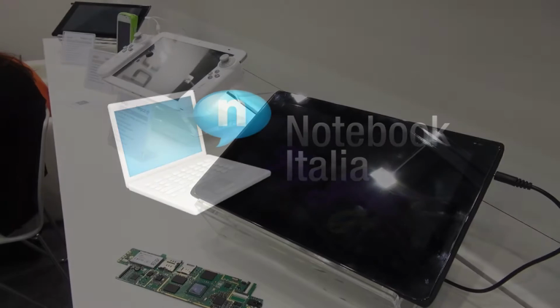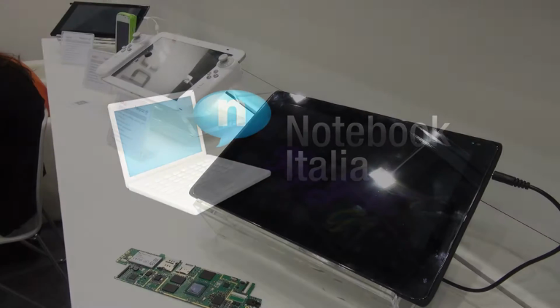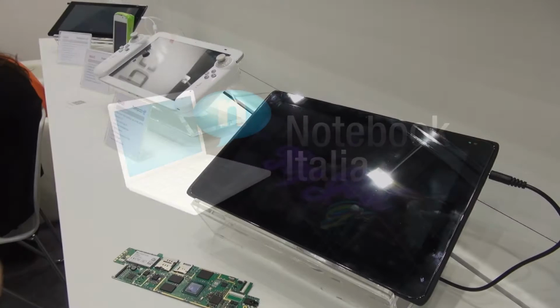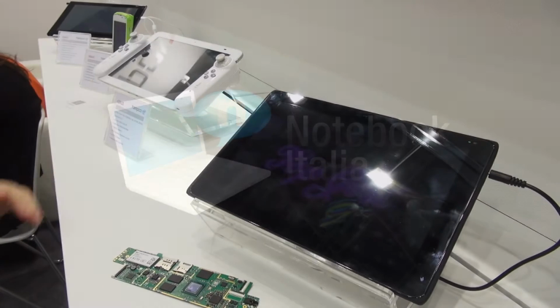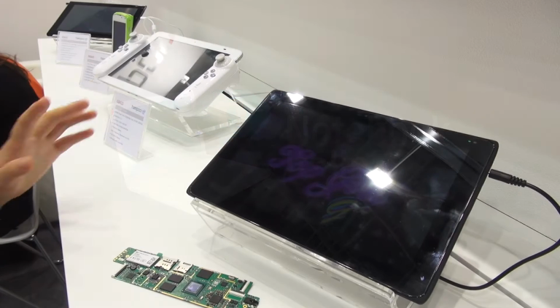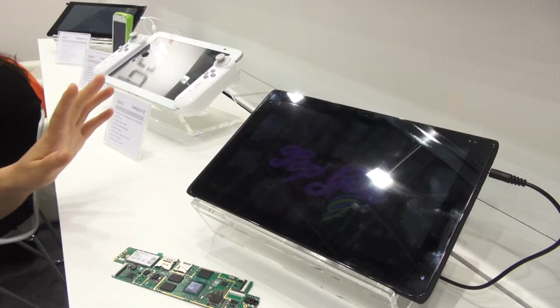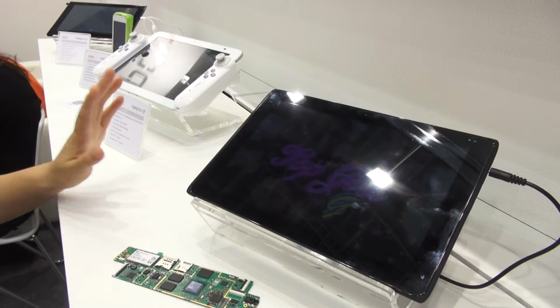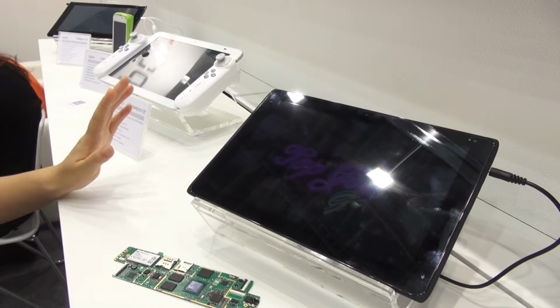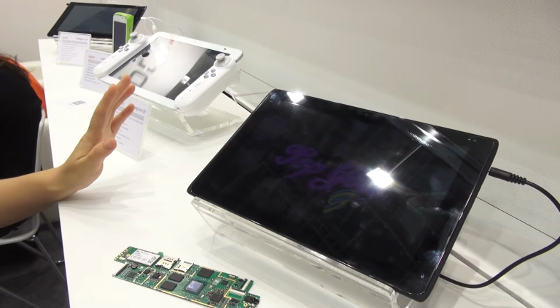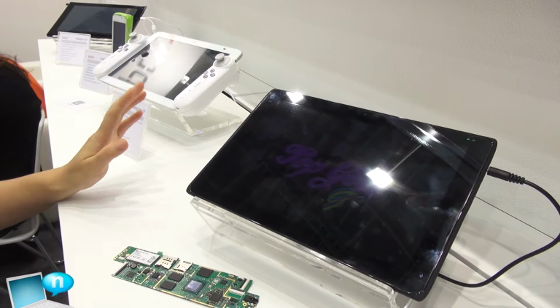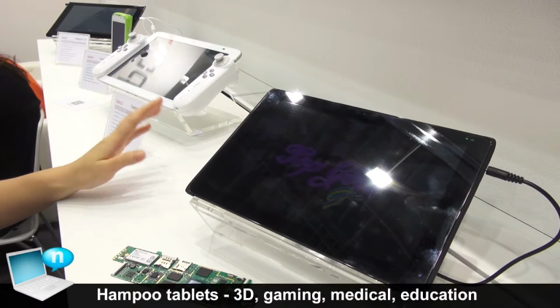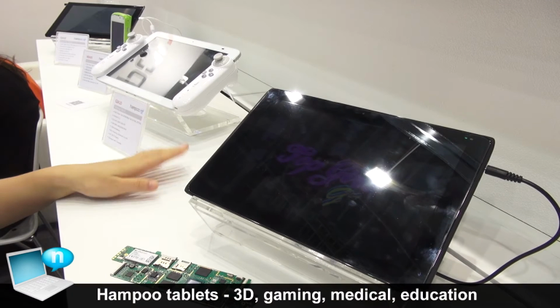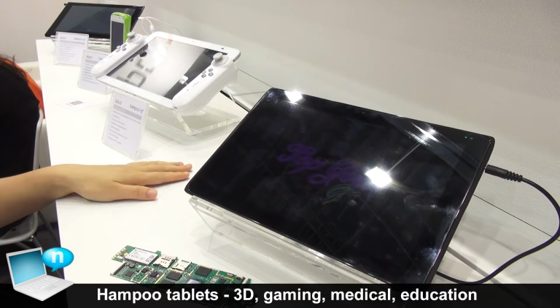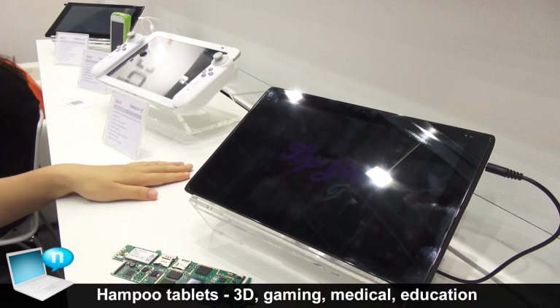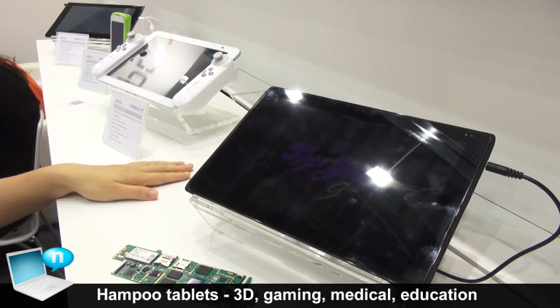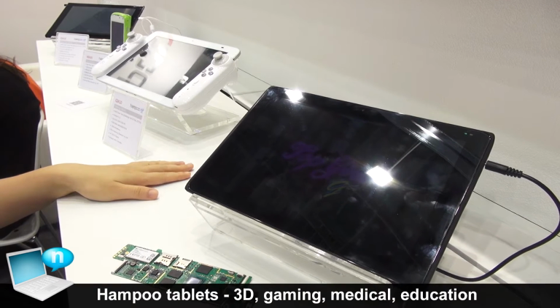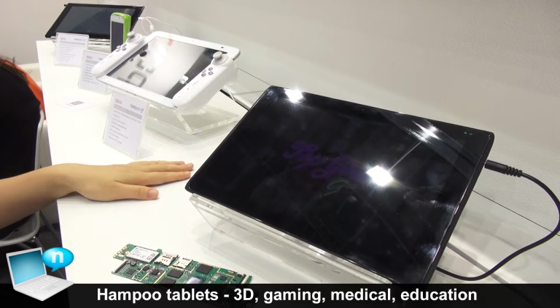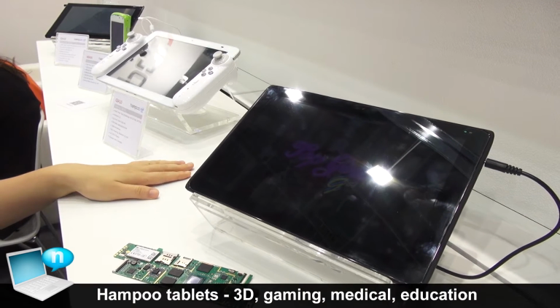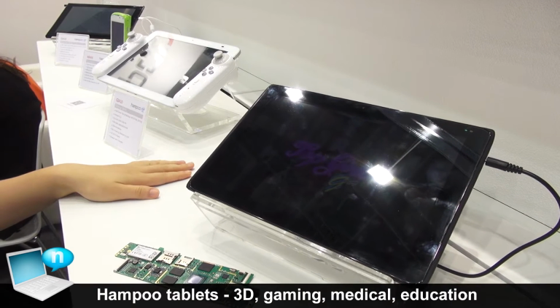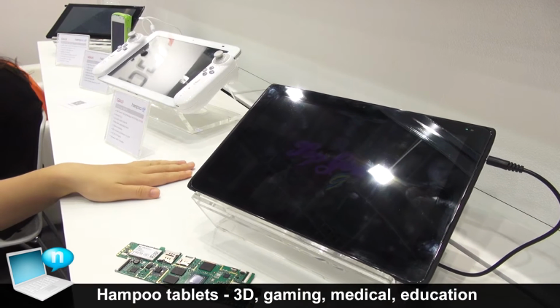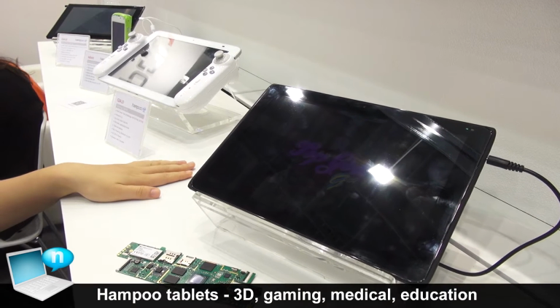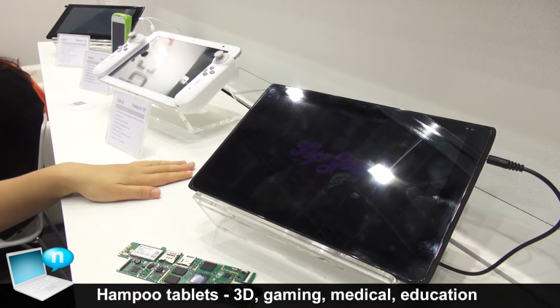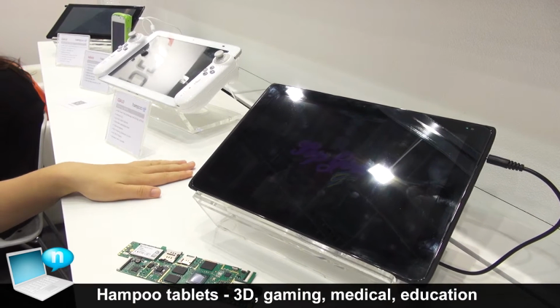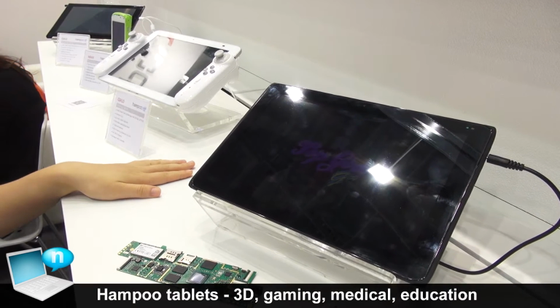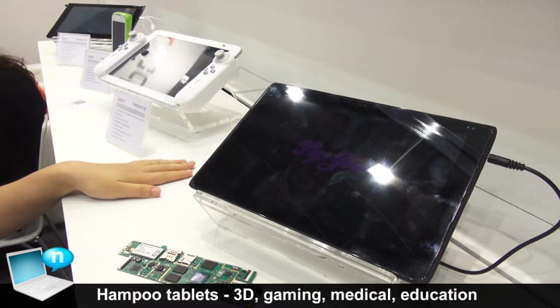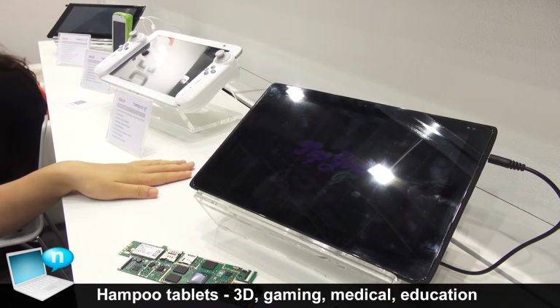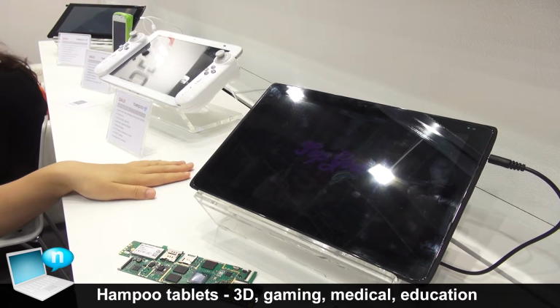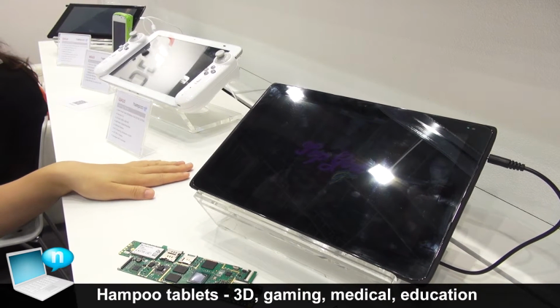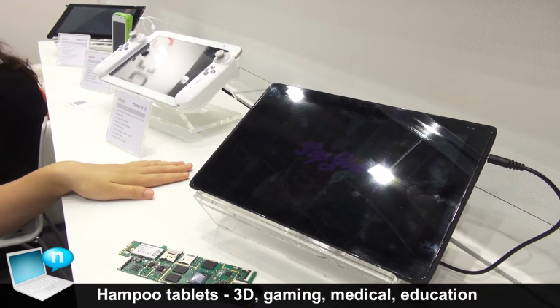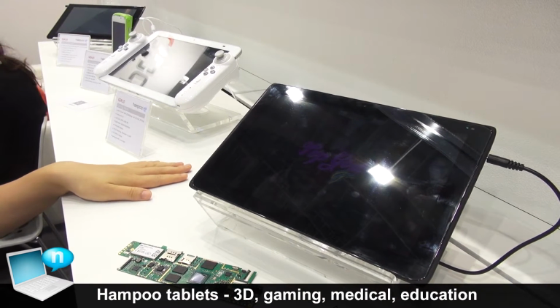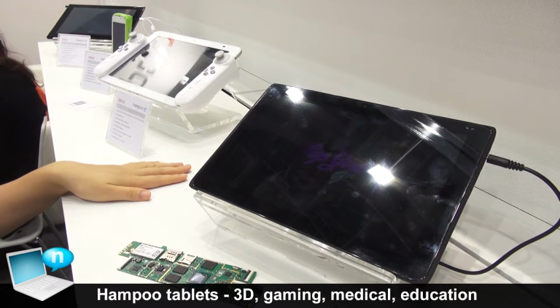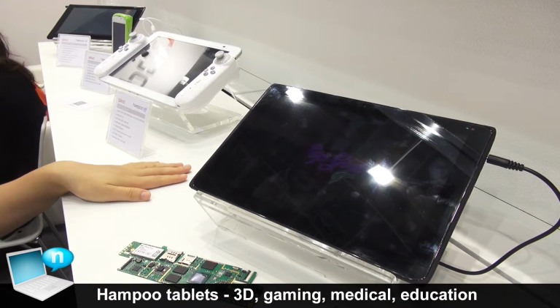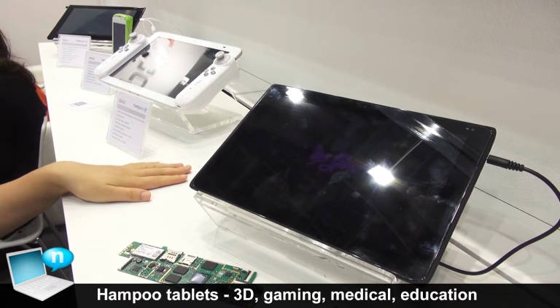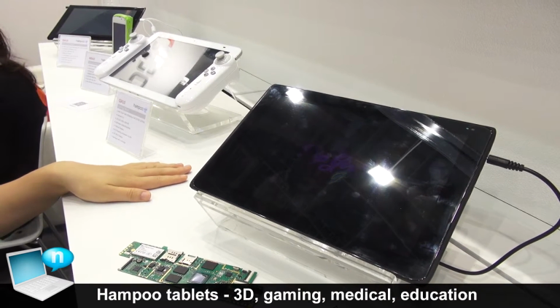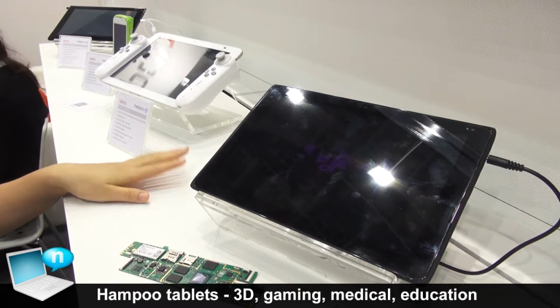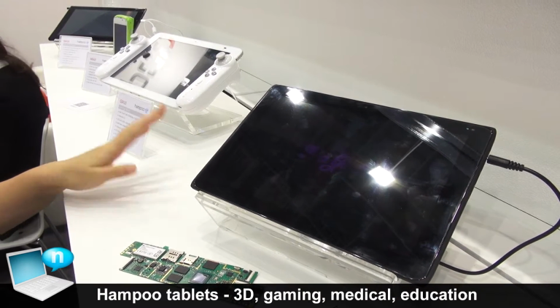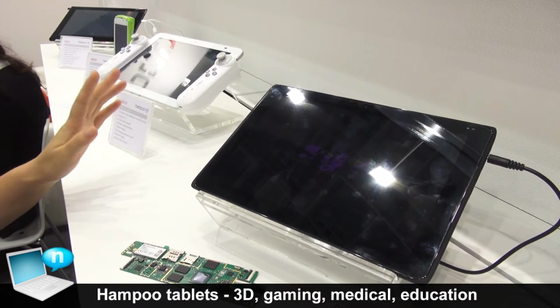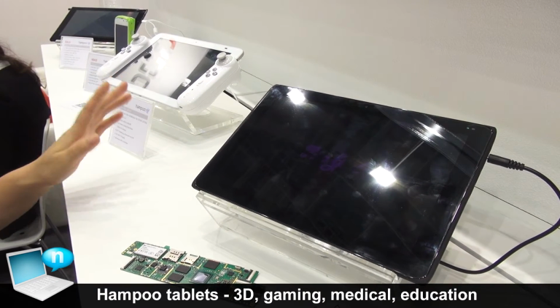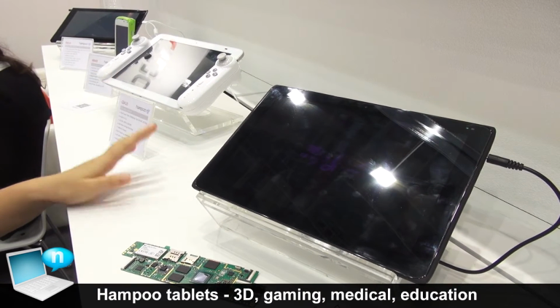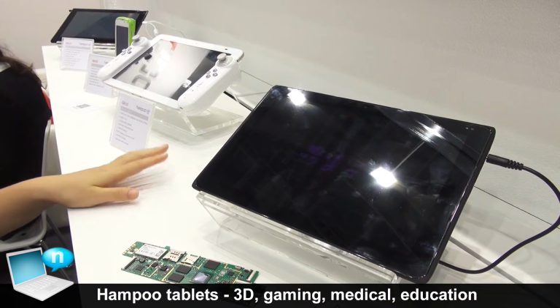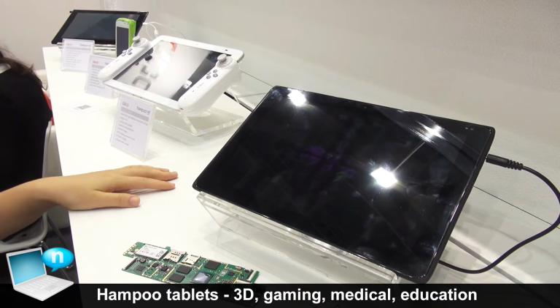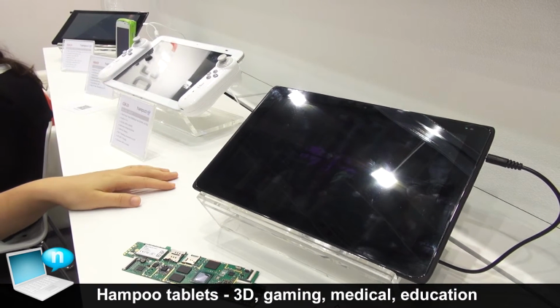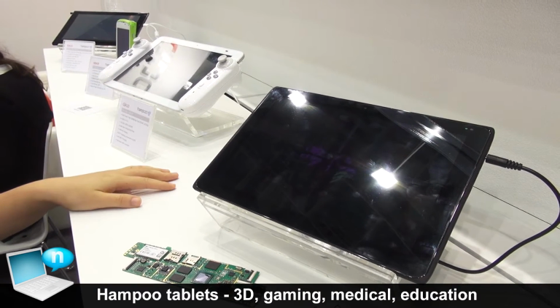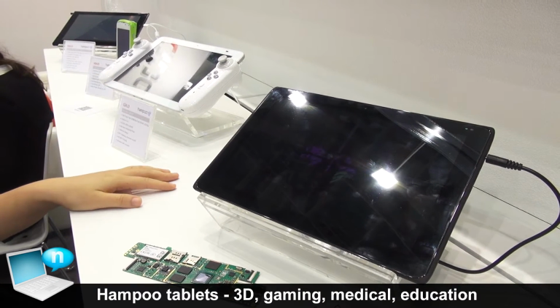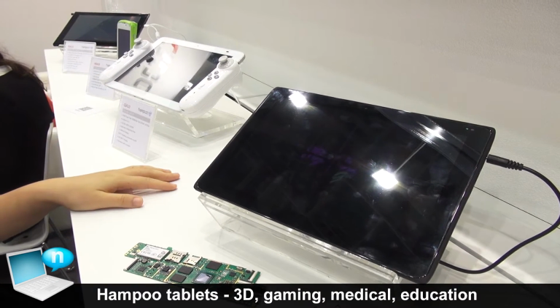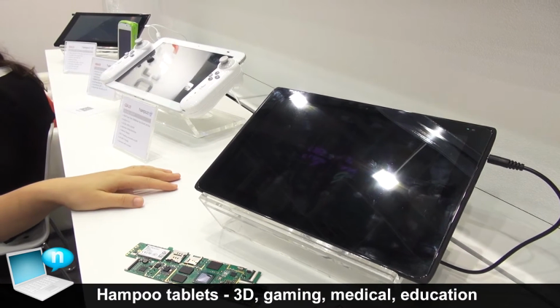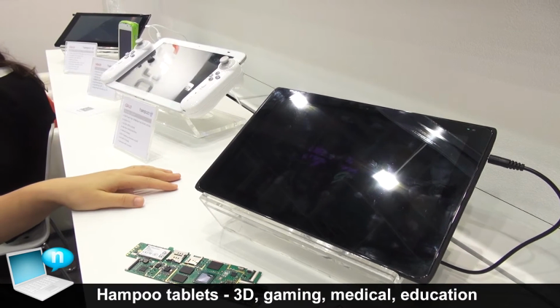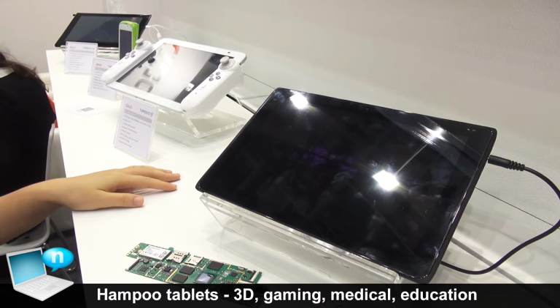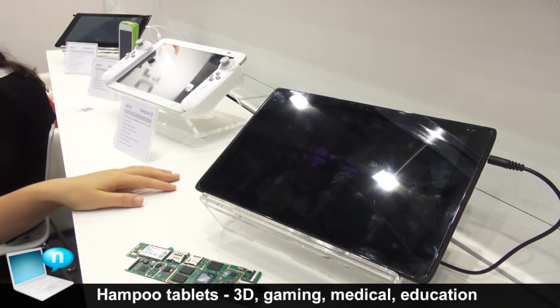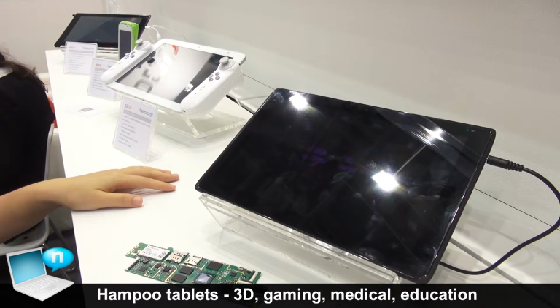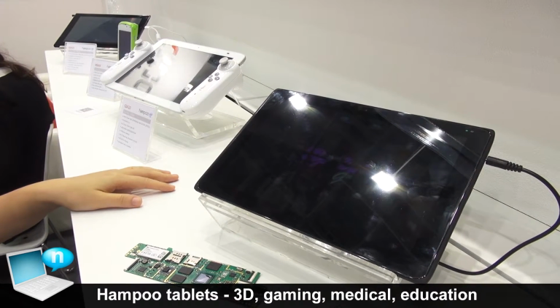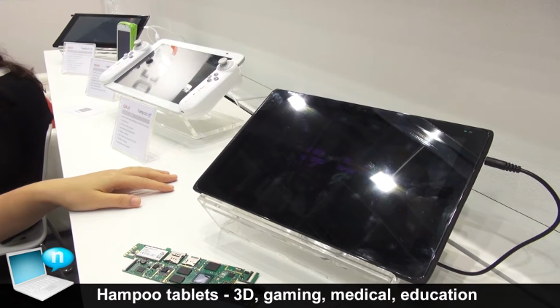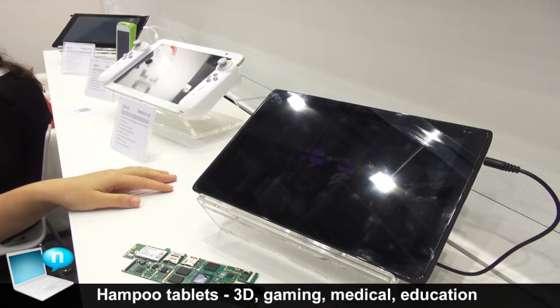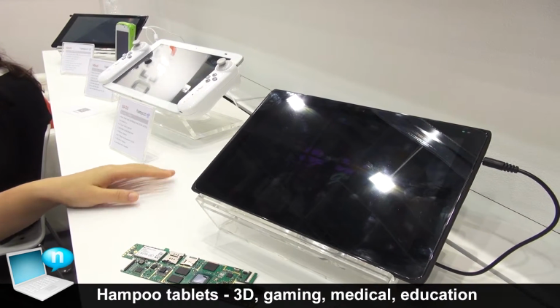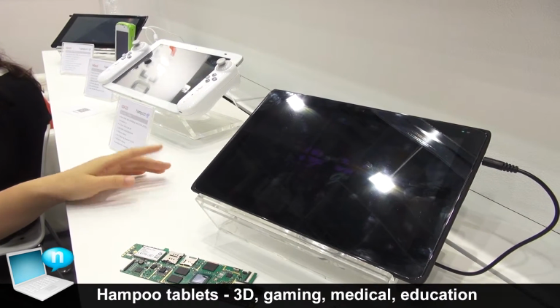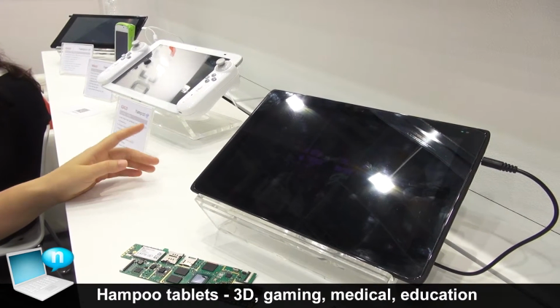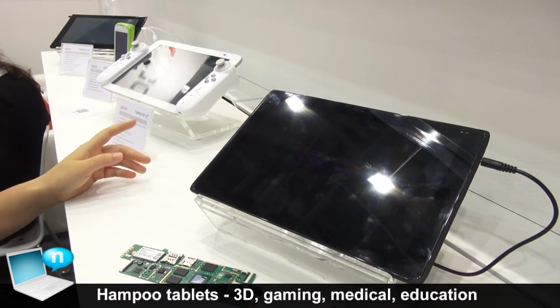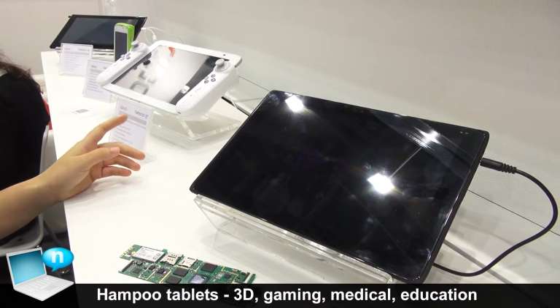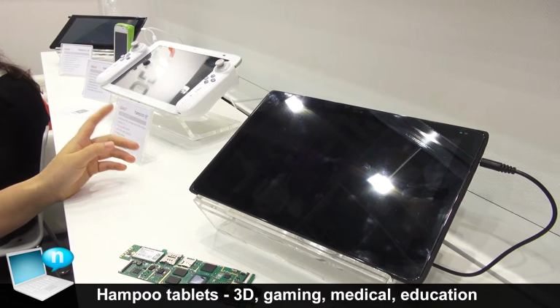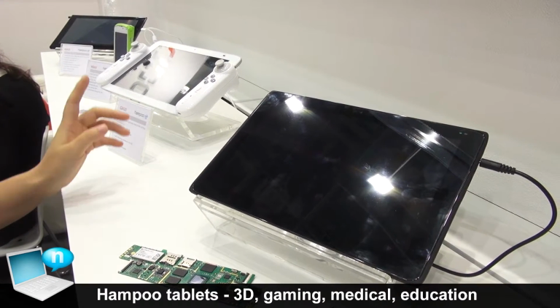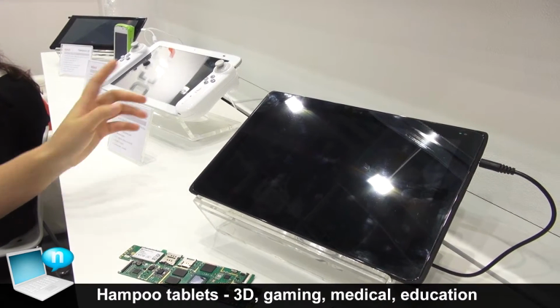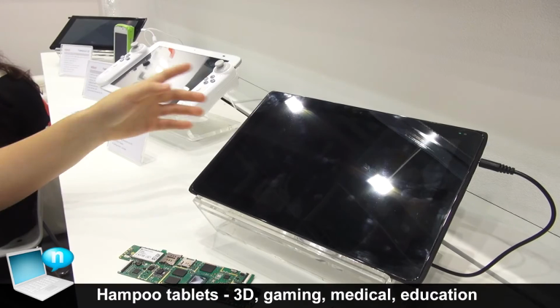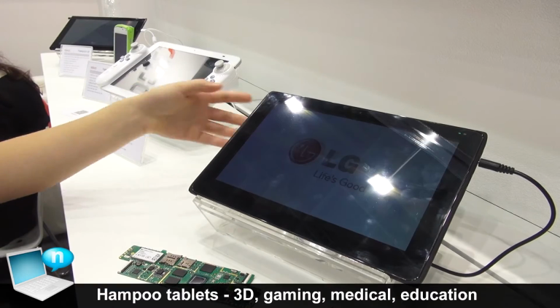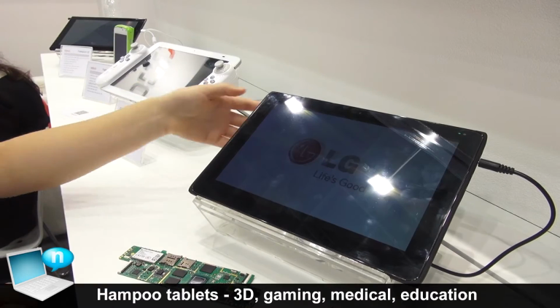From this side you will see our four tablets. They are all used for vertical area.